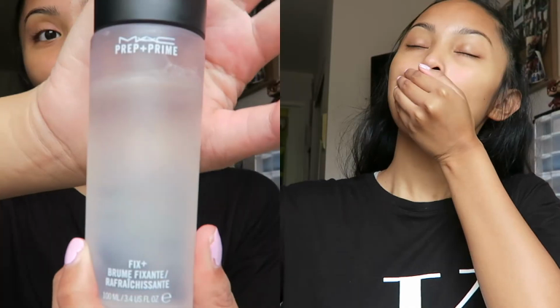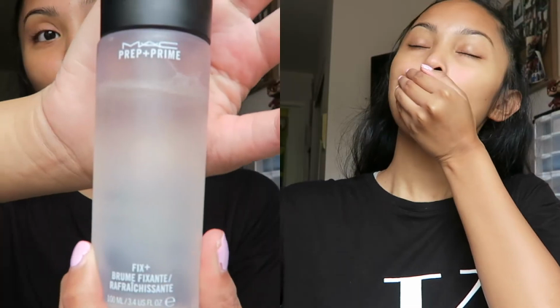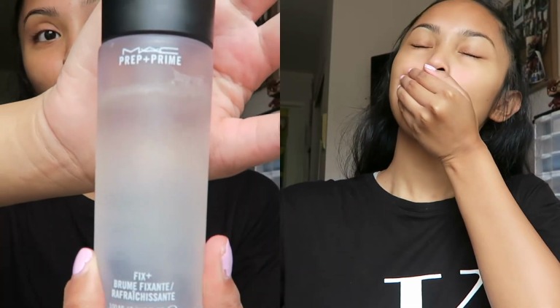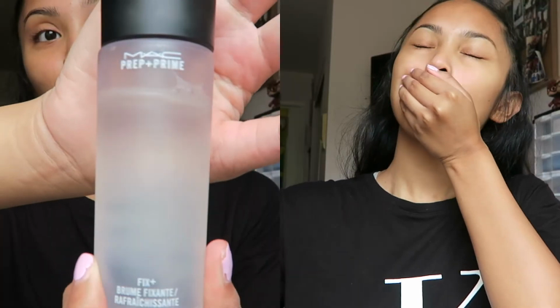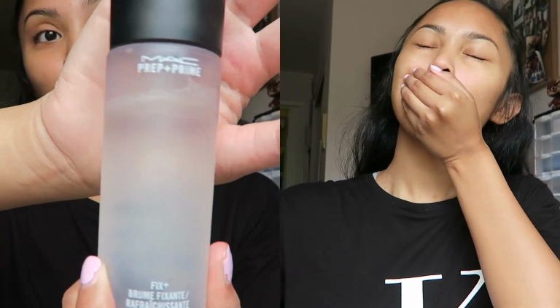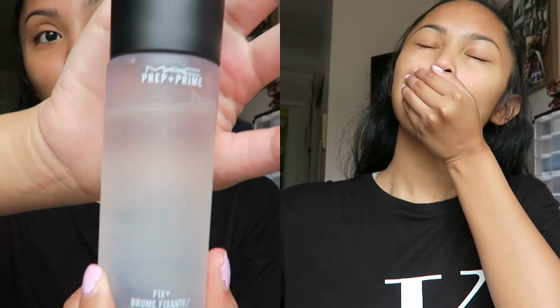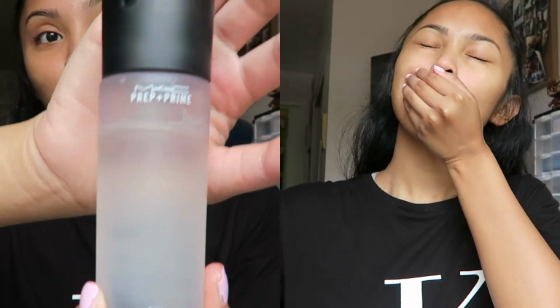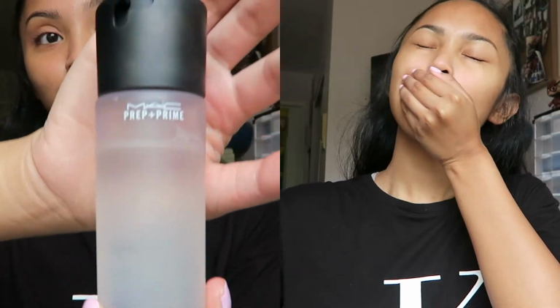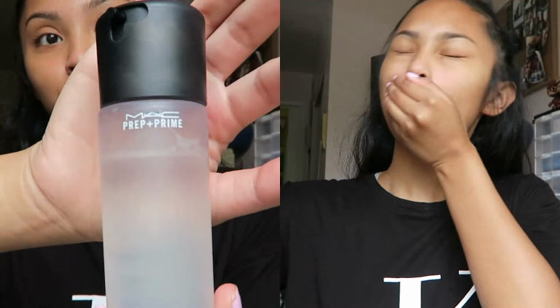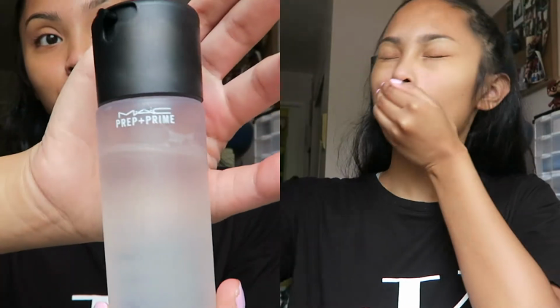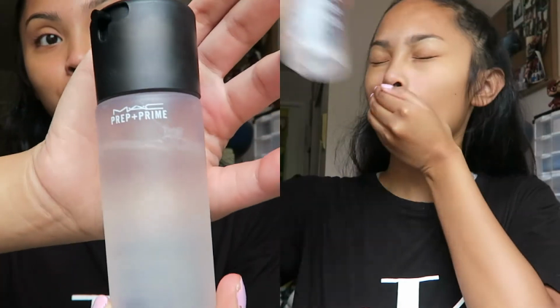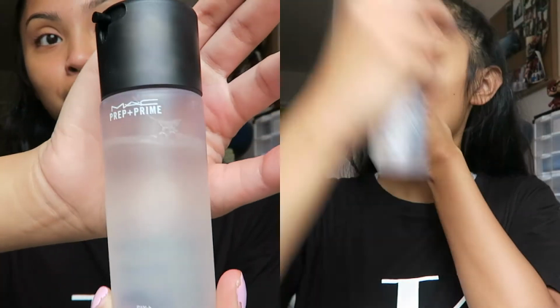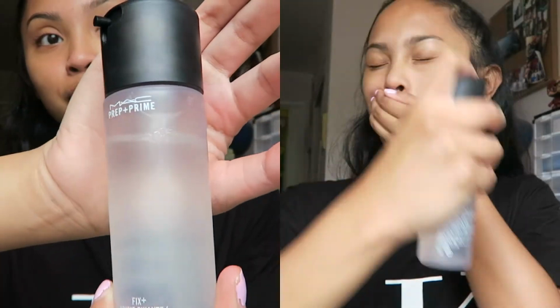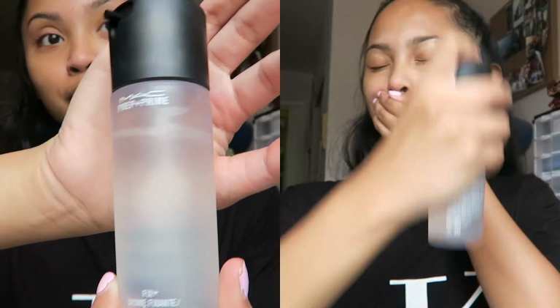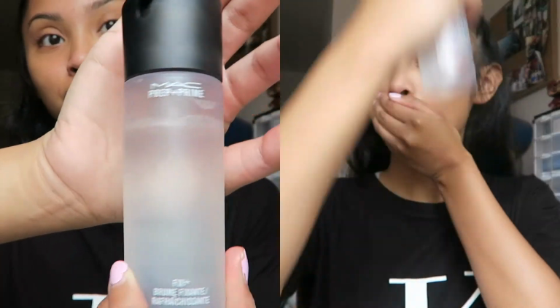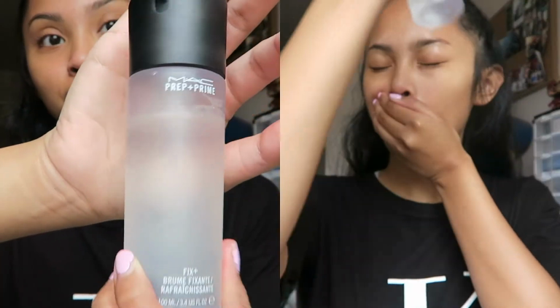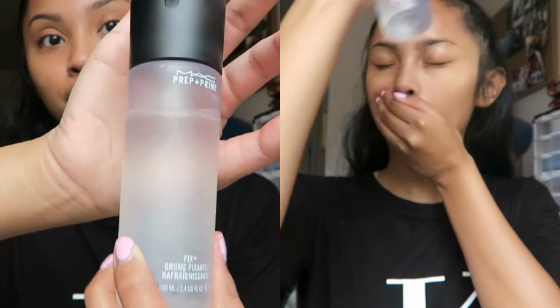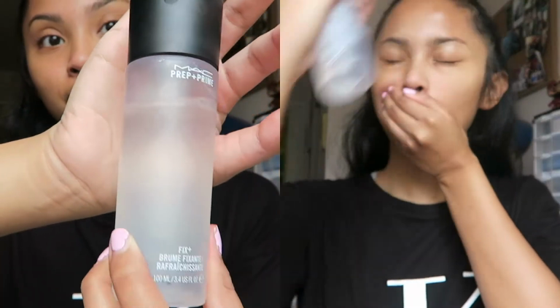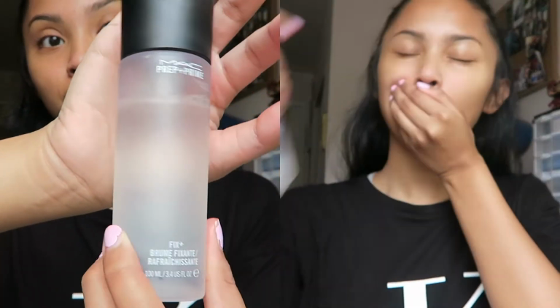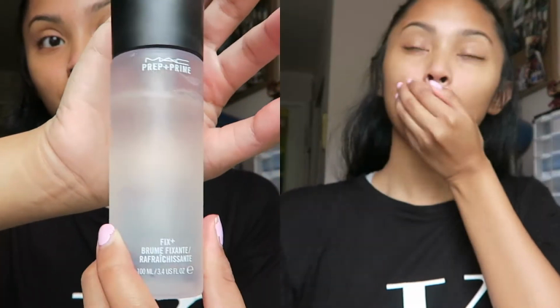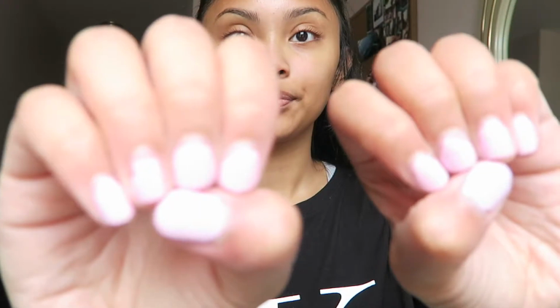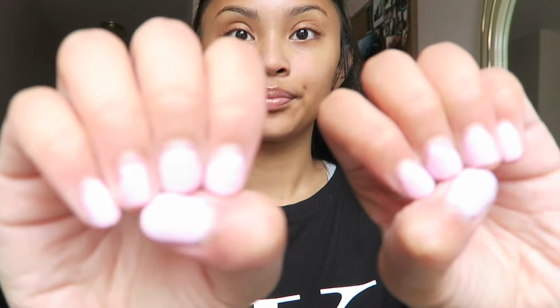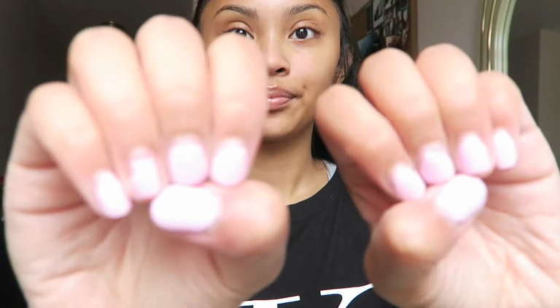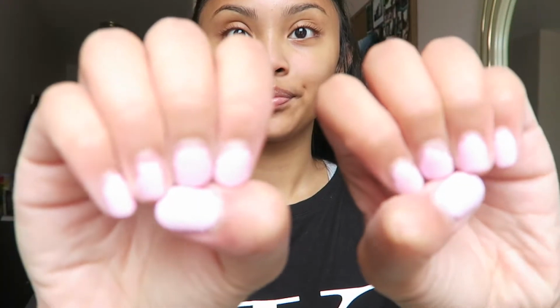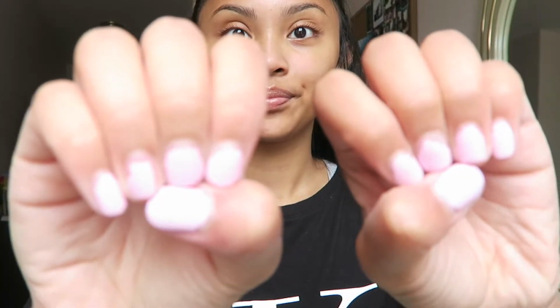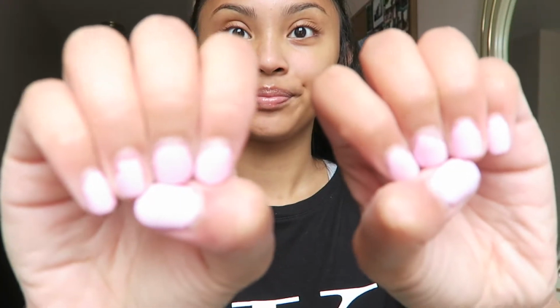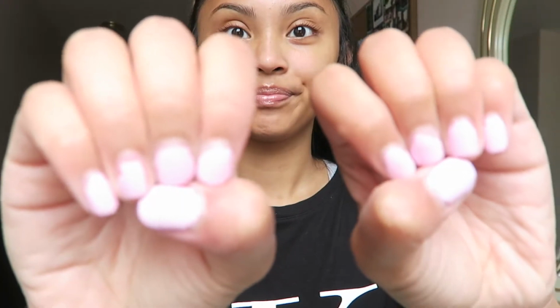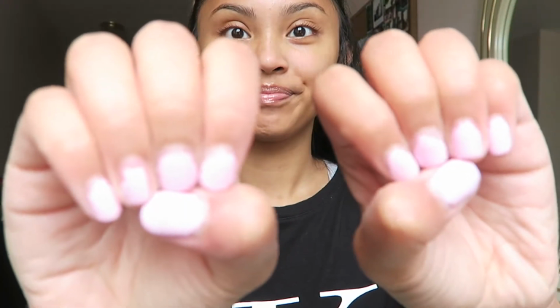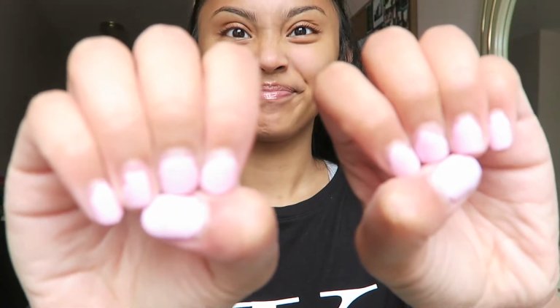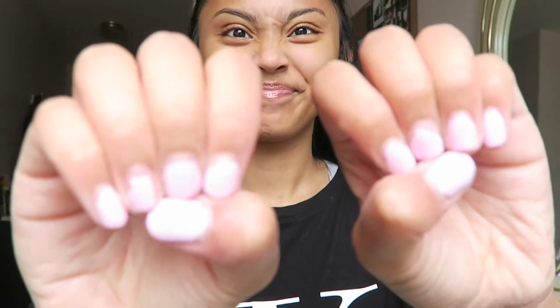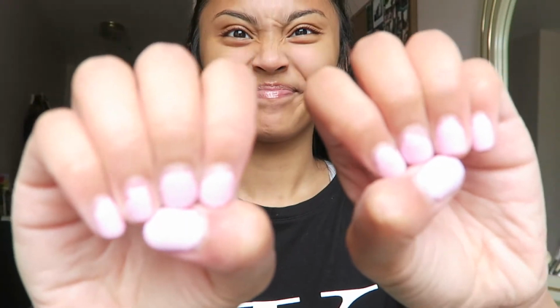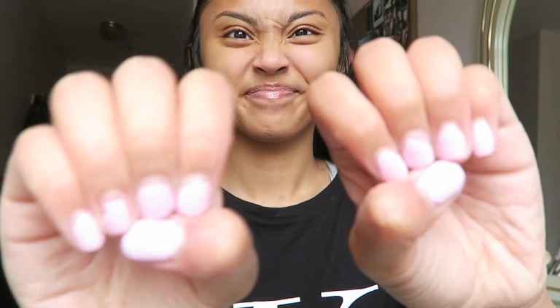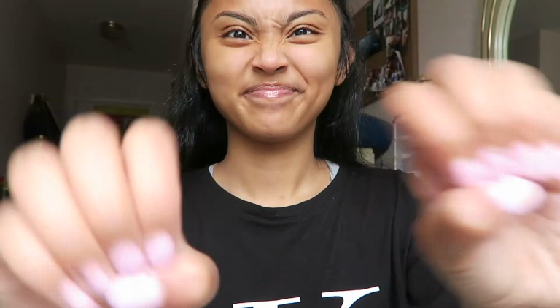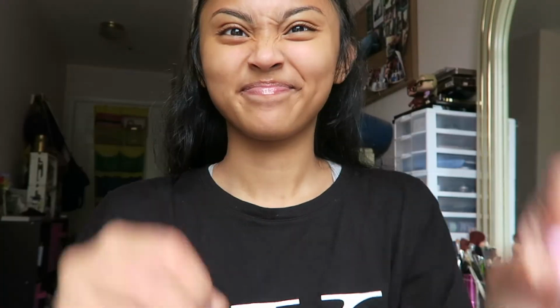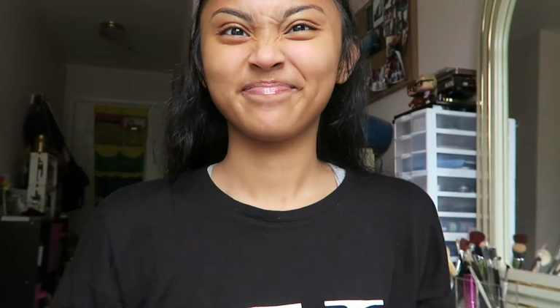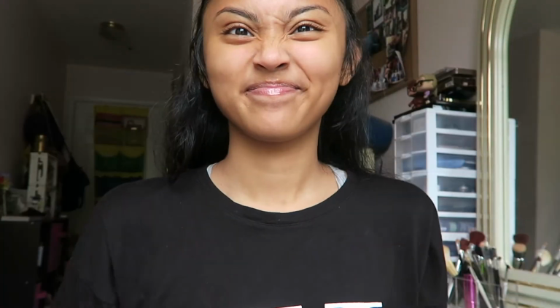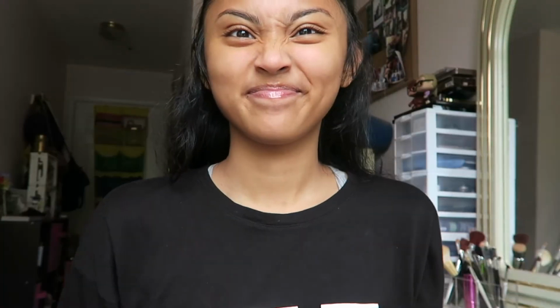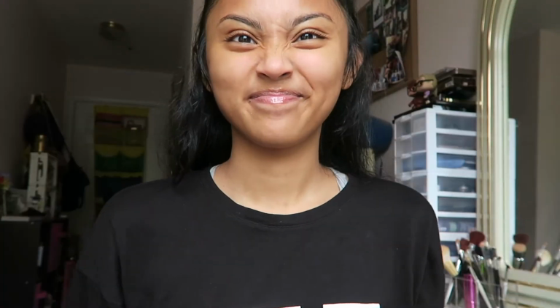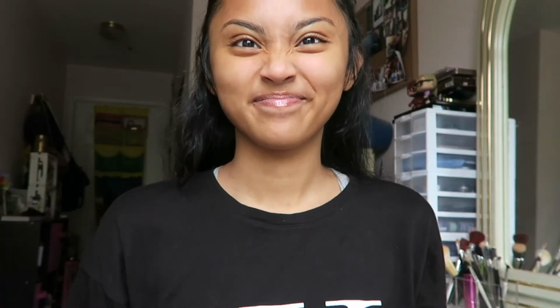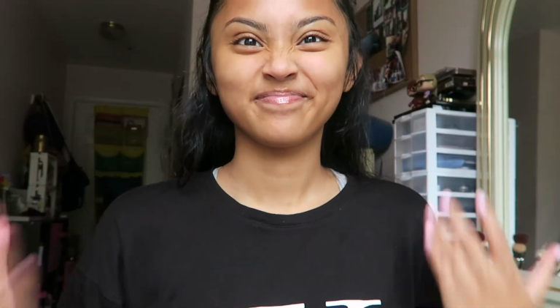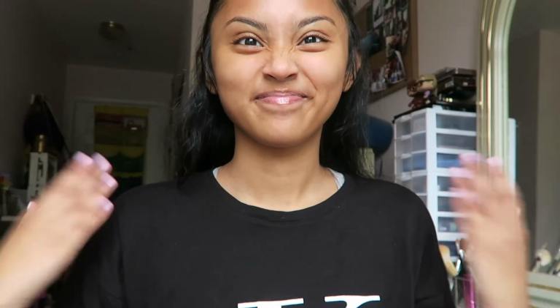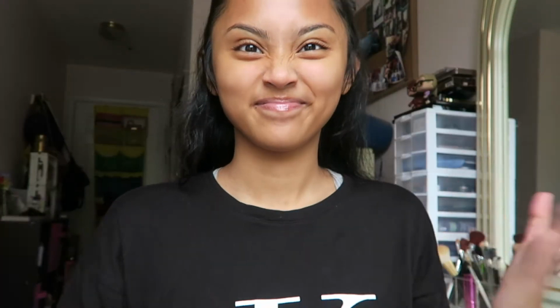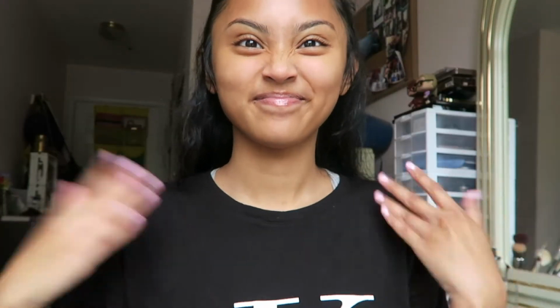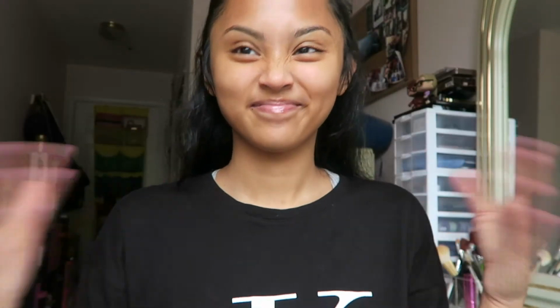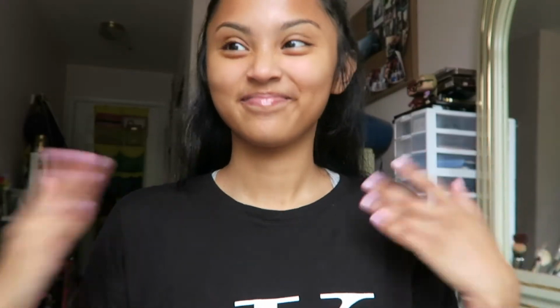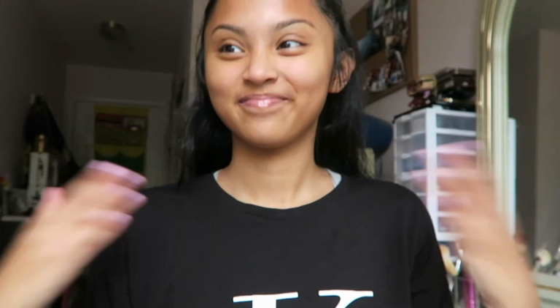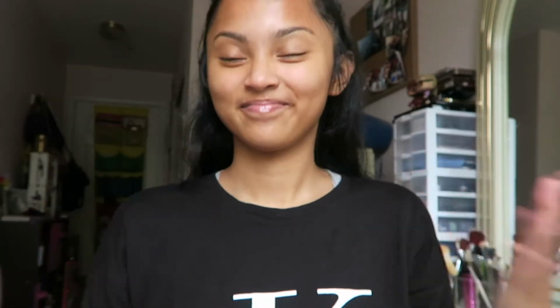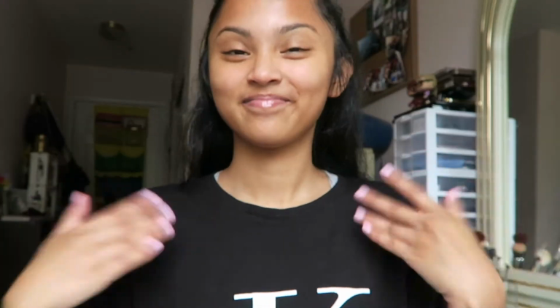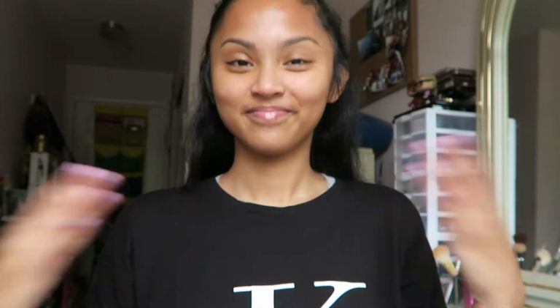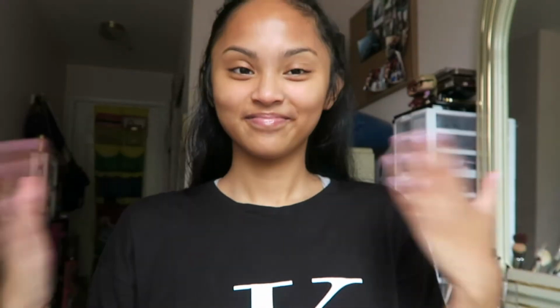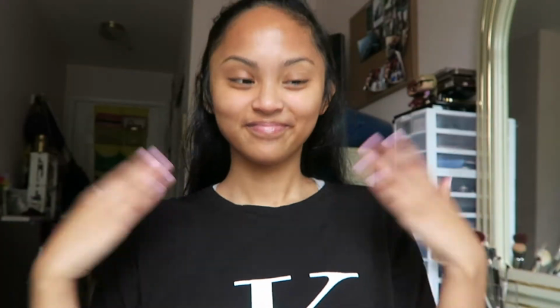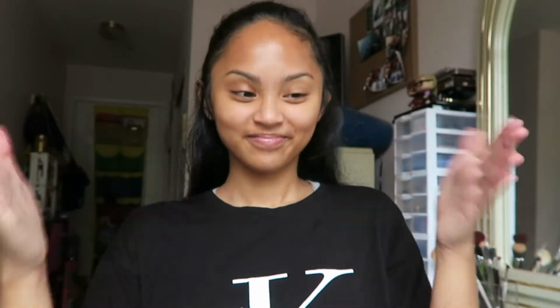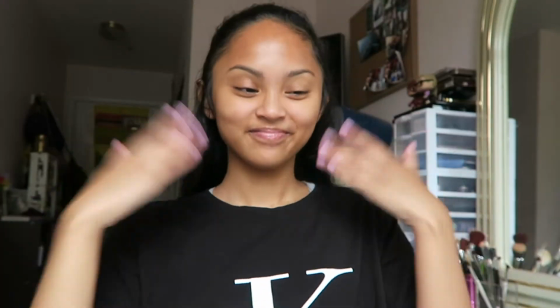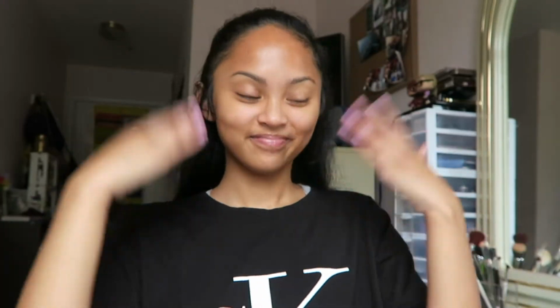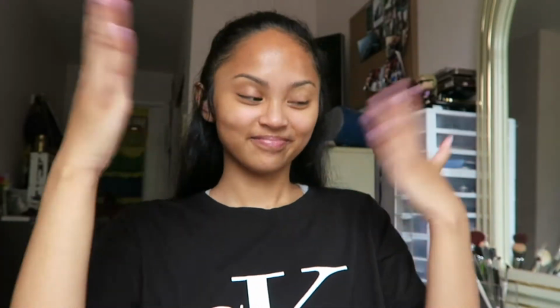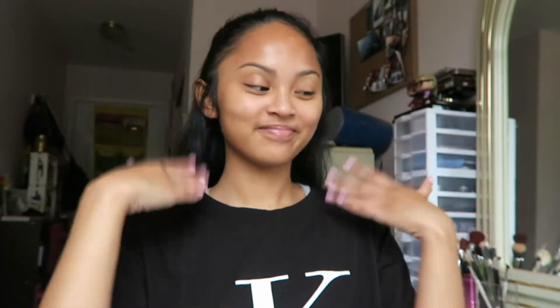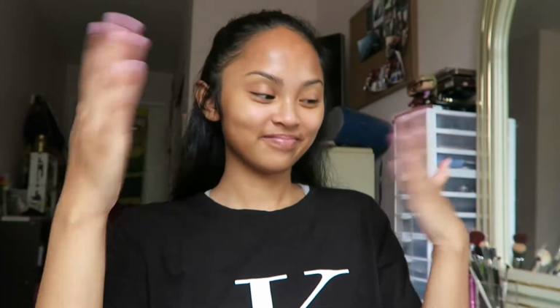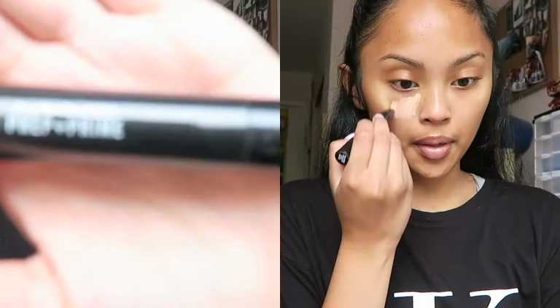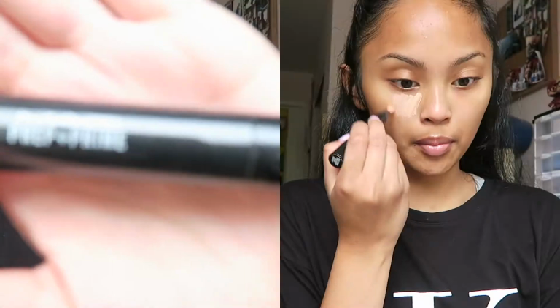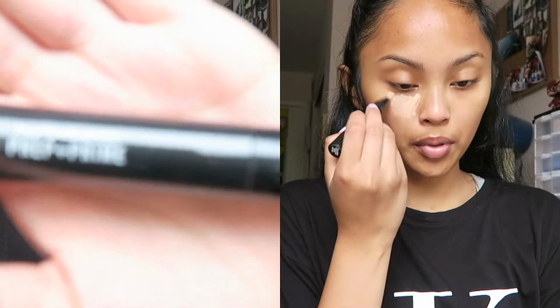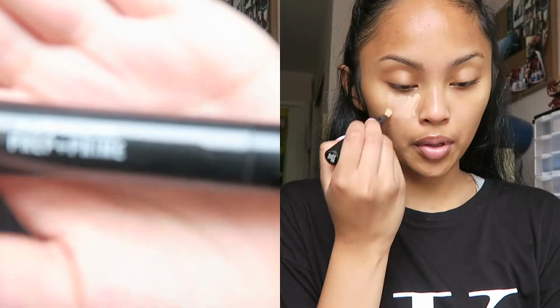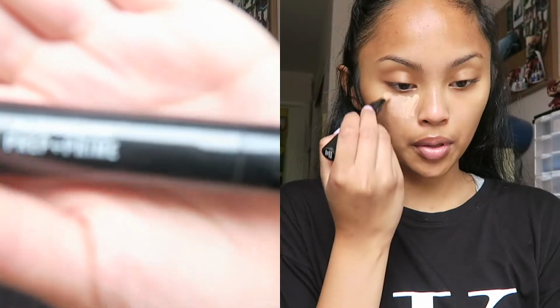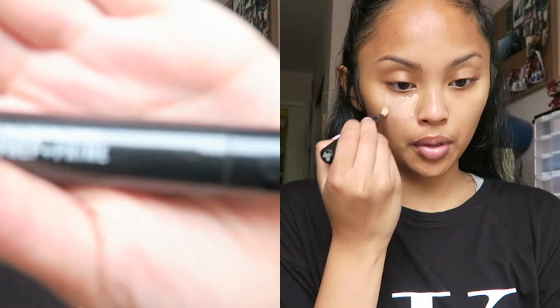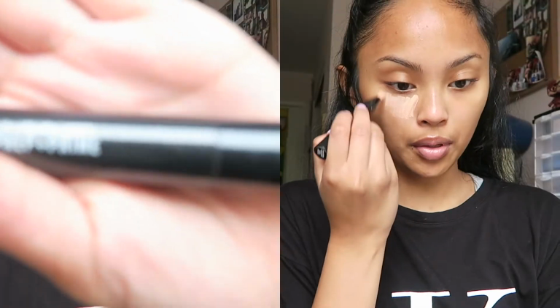I'm just going to prime my face using MAC's Prep and Prime Fix Plus — and I know my nails are not cute so we're just going to ignore that.